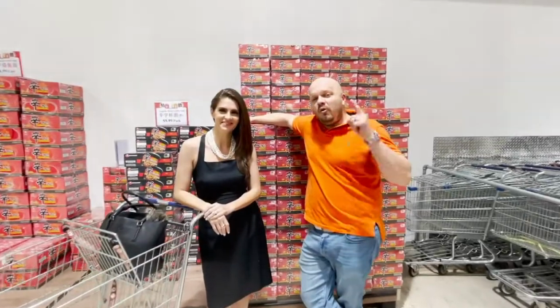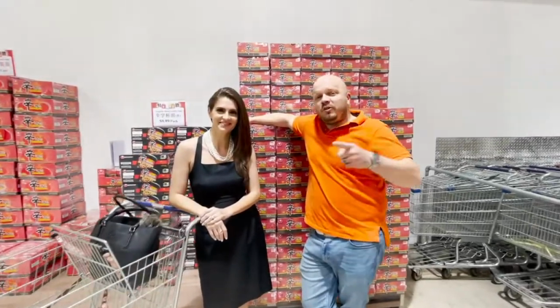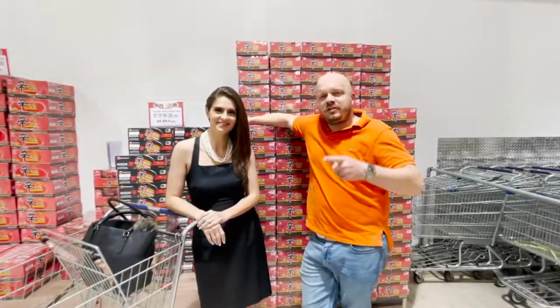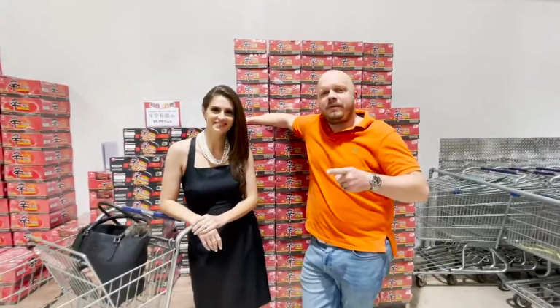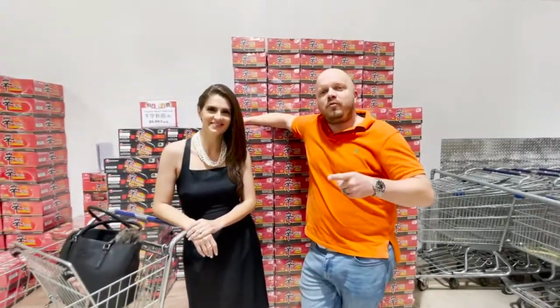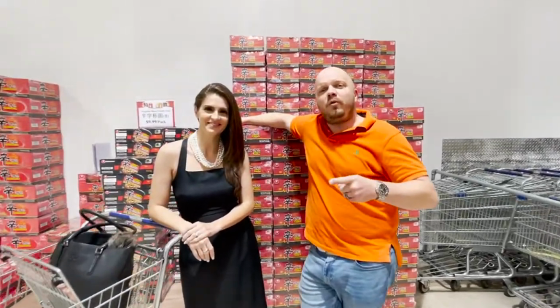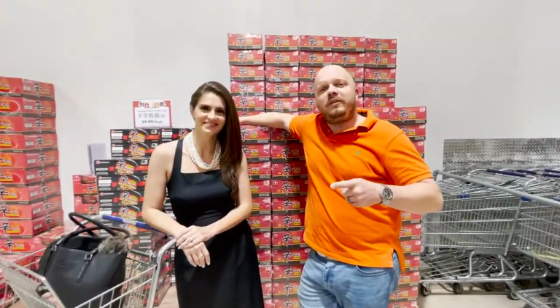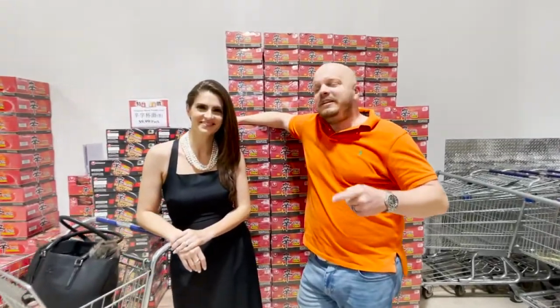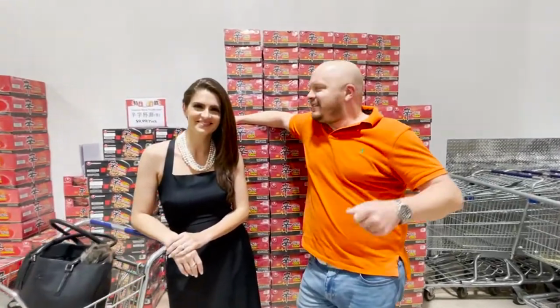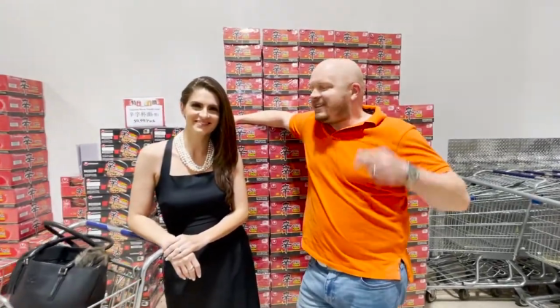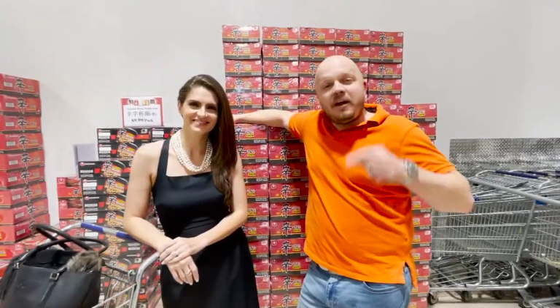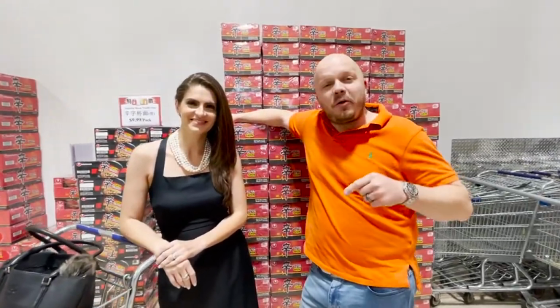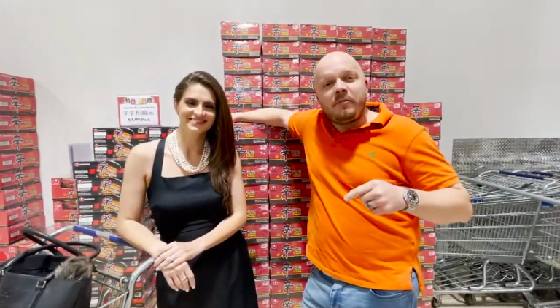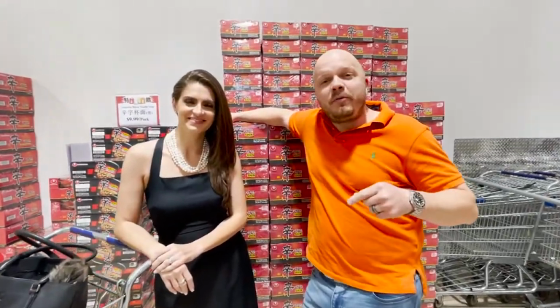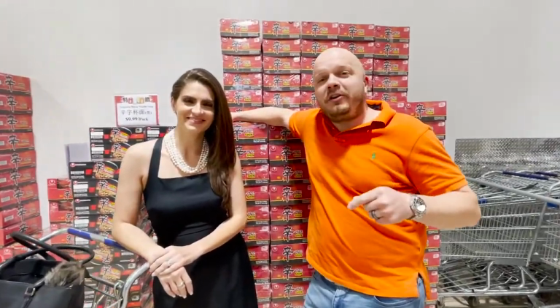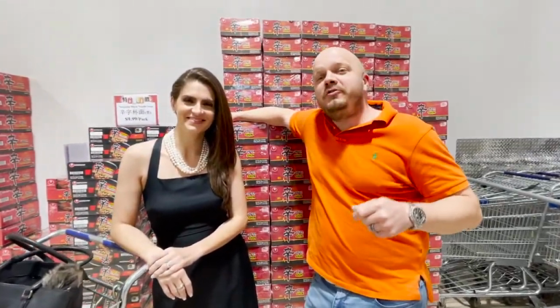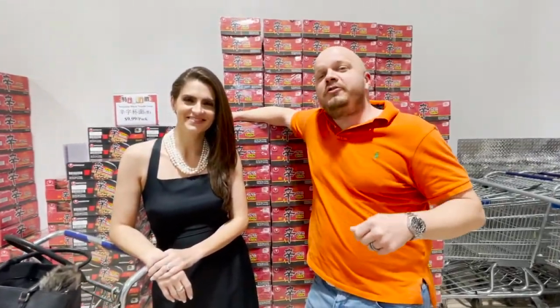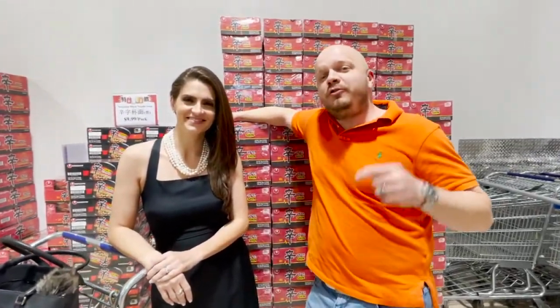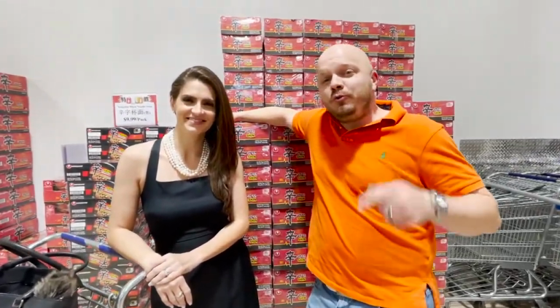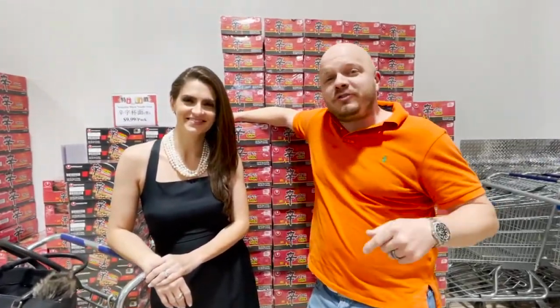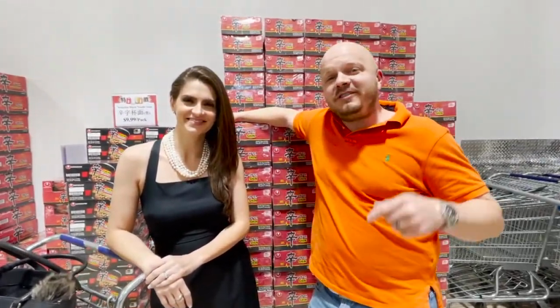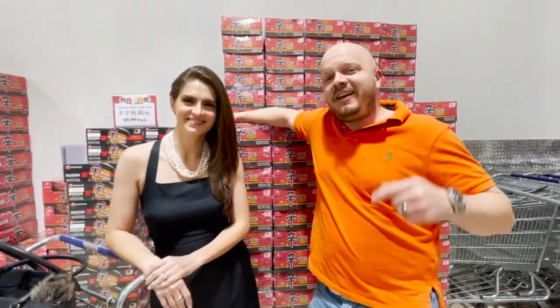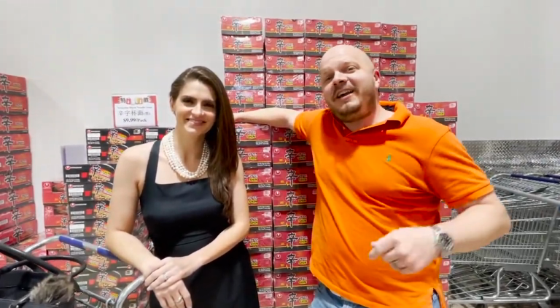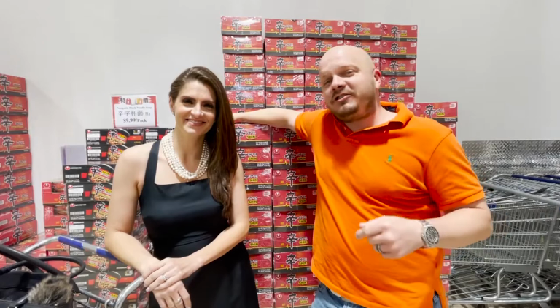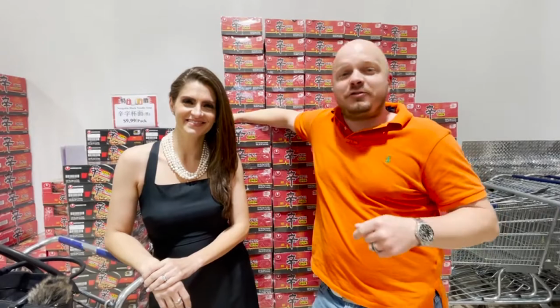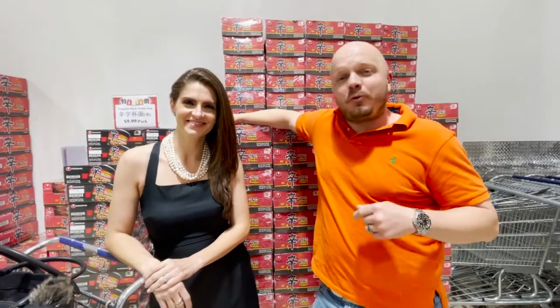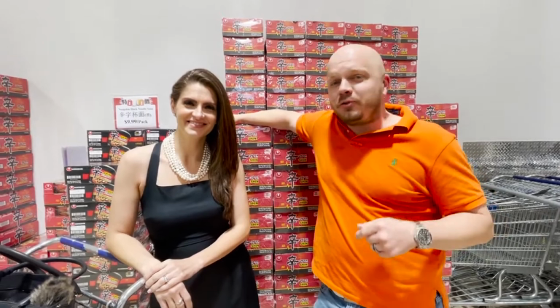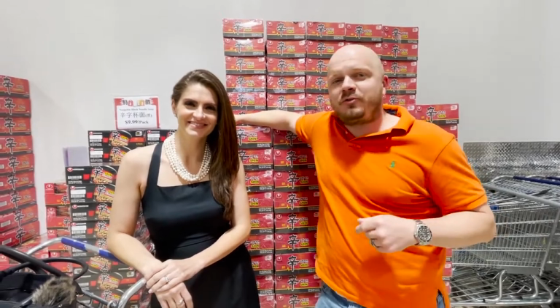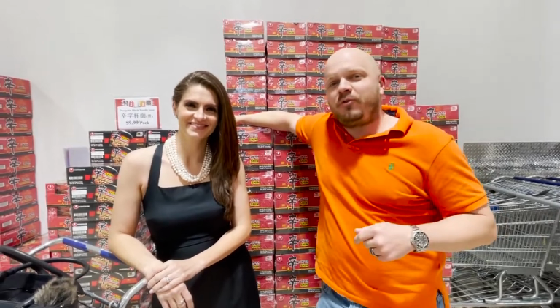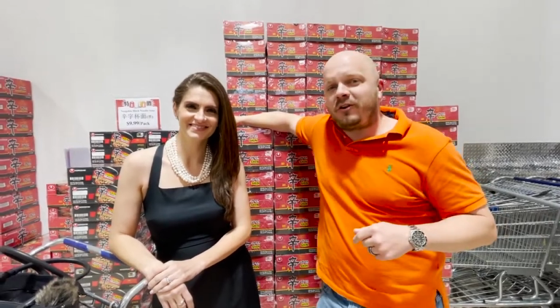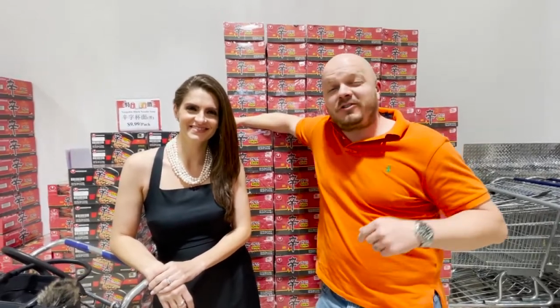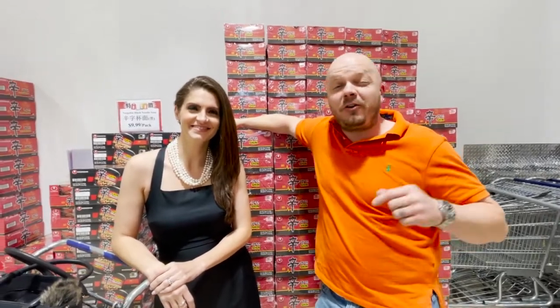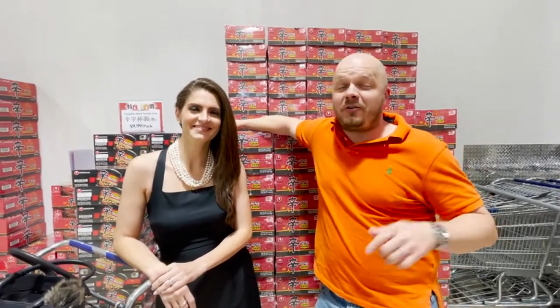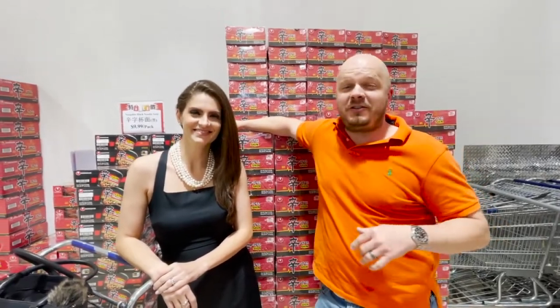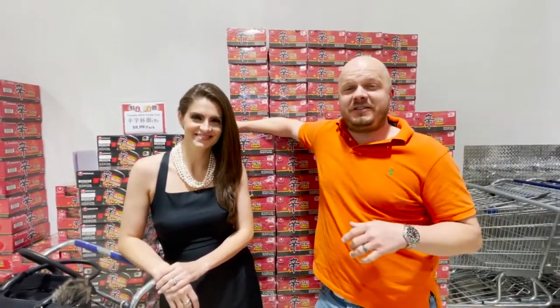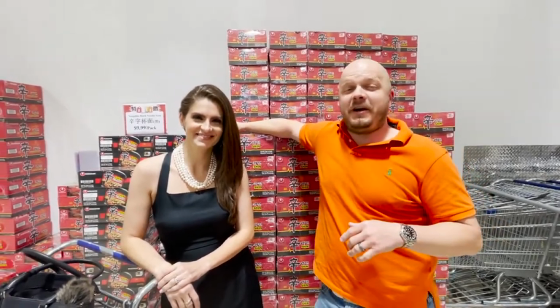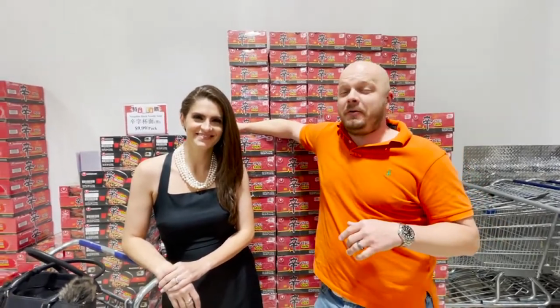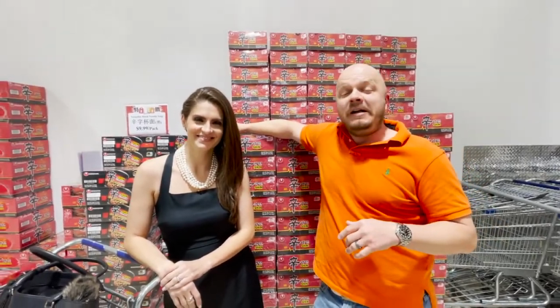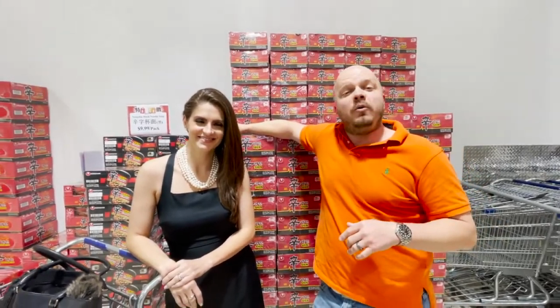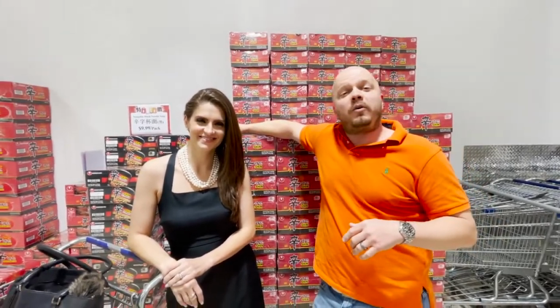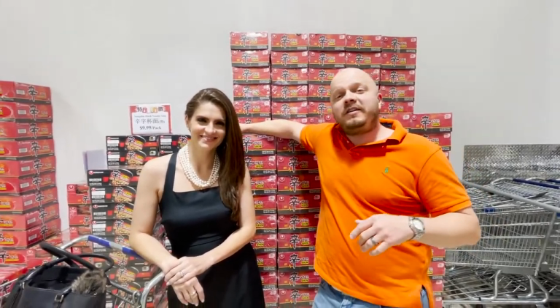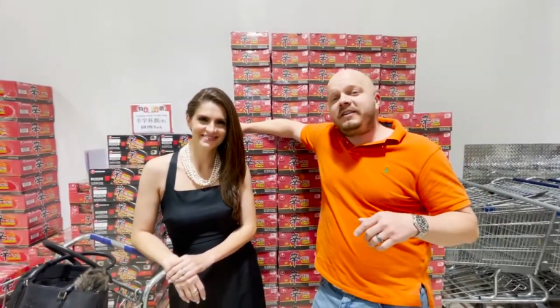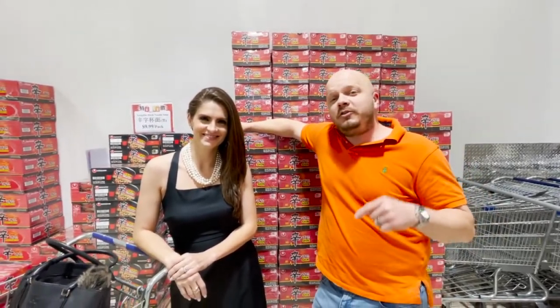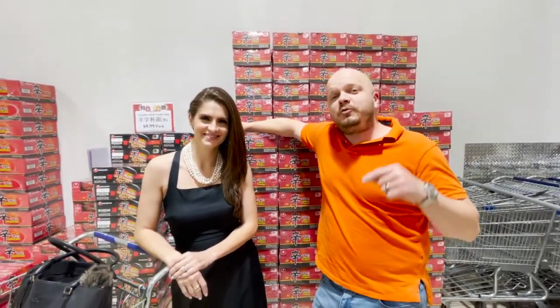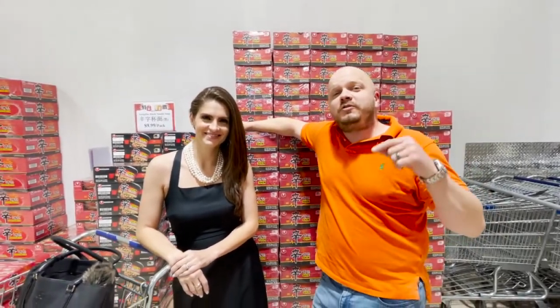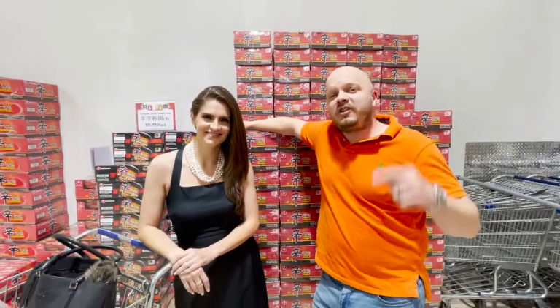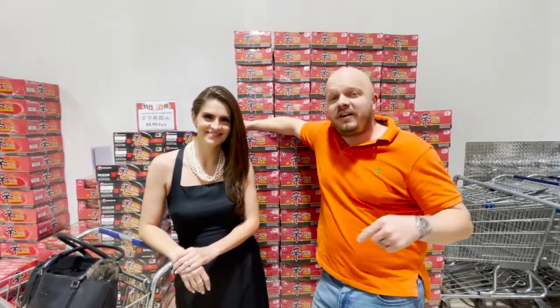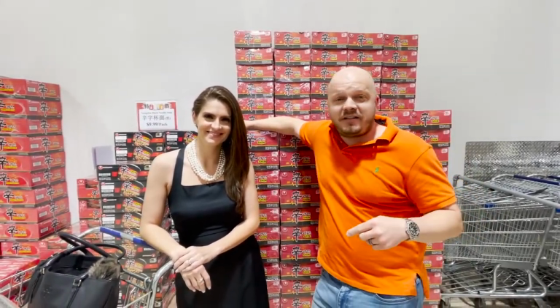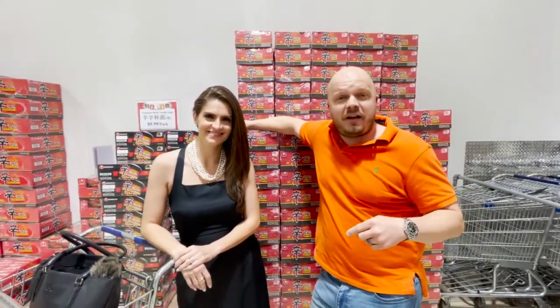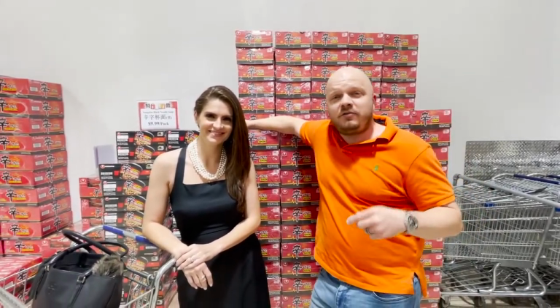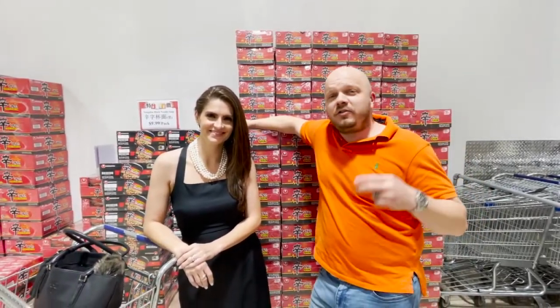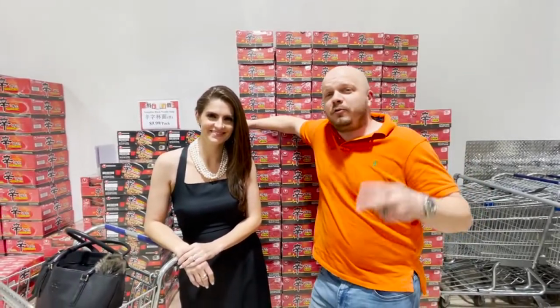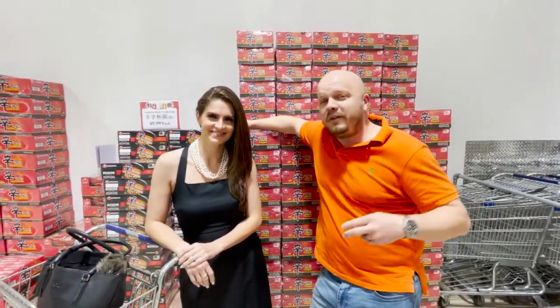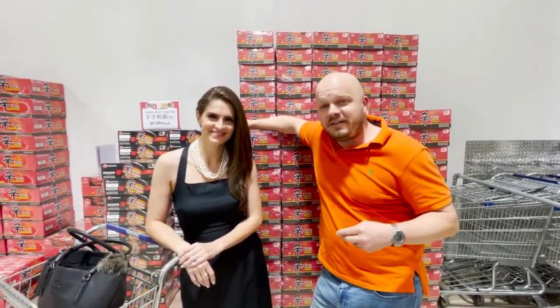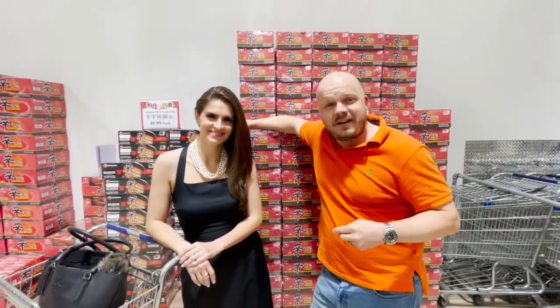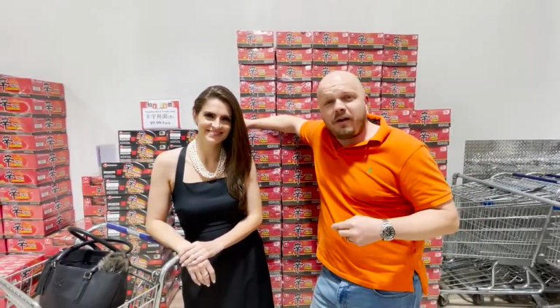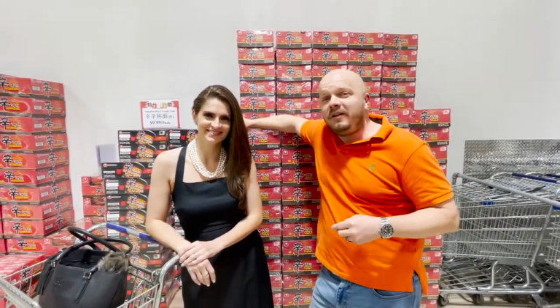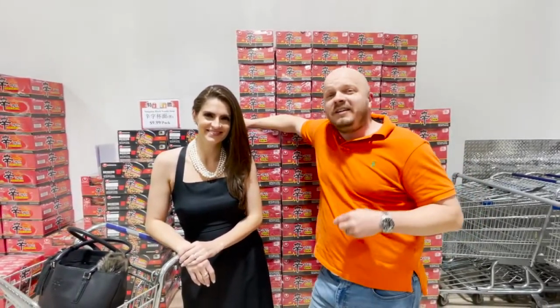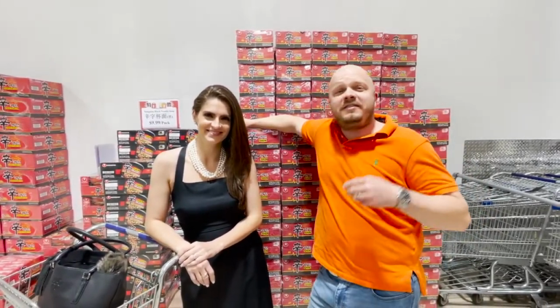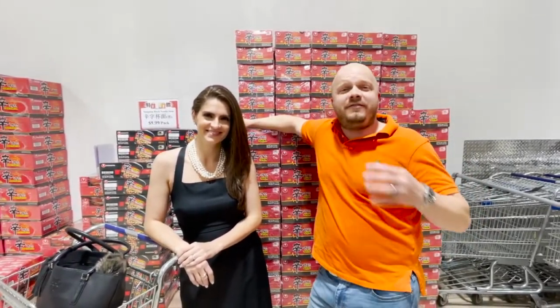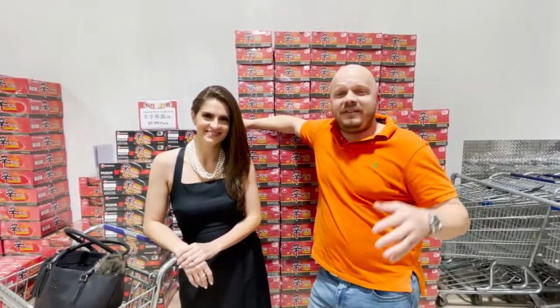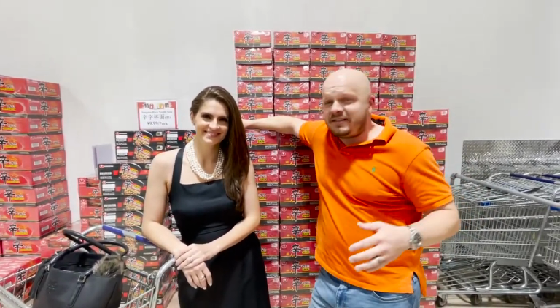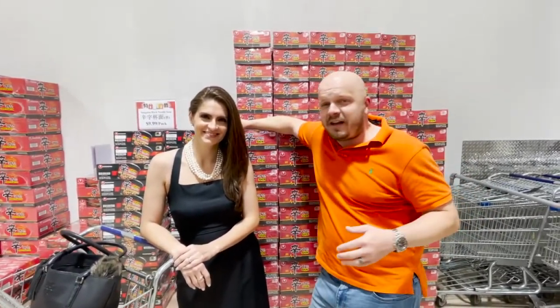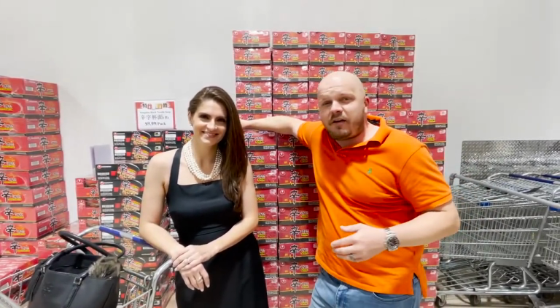What's up everyone? Today we're going to be bringing you to Houston Asian Grocery Markets all across town. We're going to take you to Chinatown, to Koreatown, to Viettown.